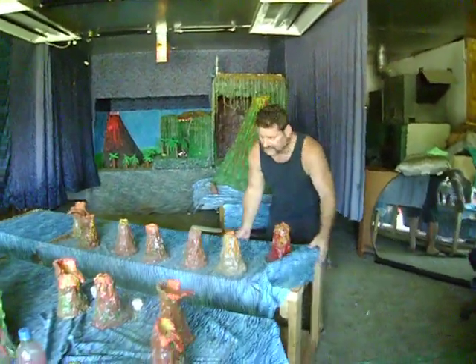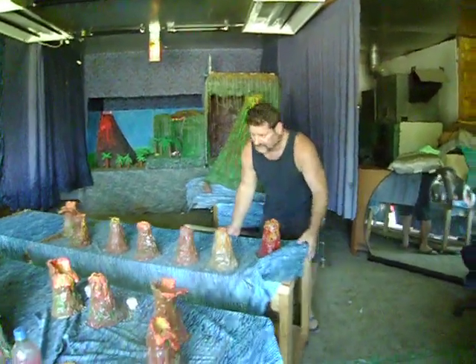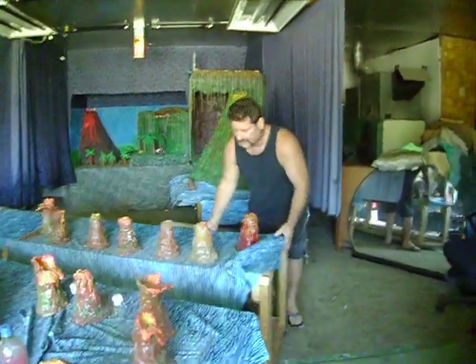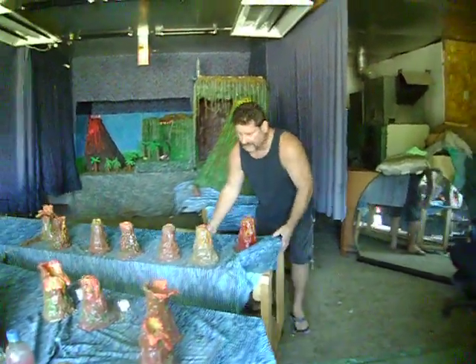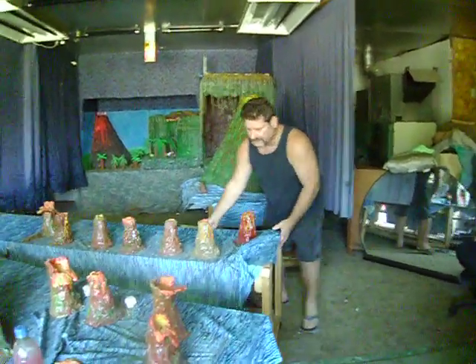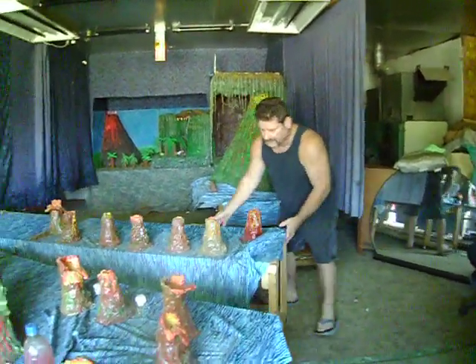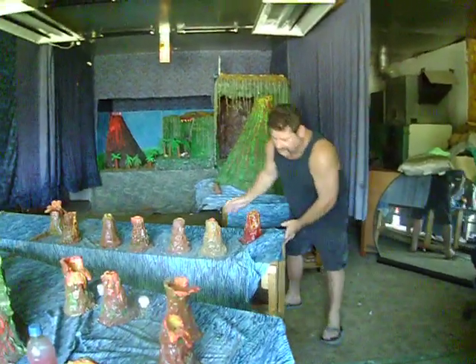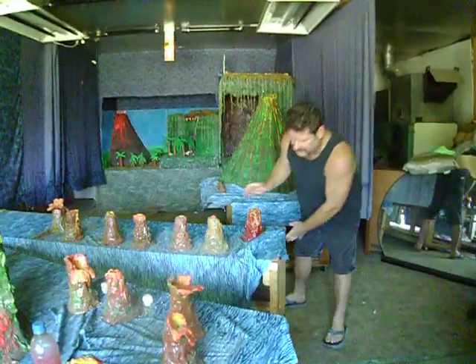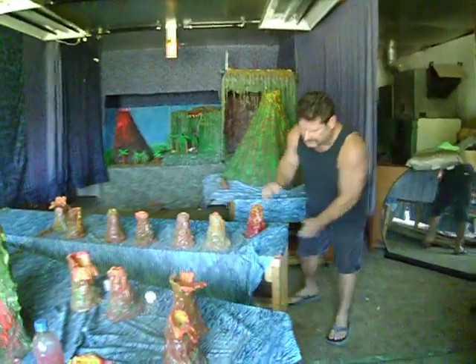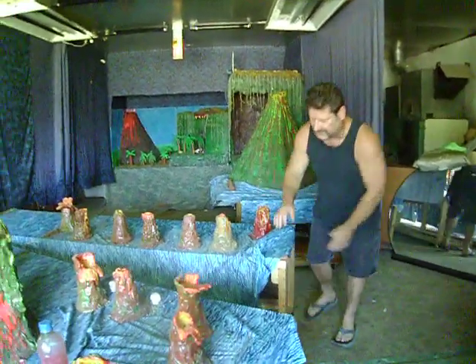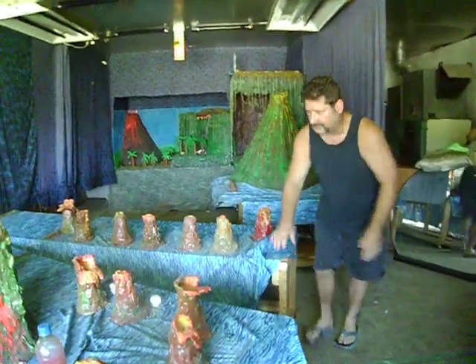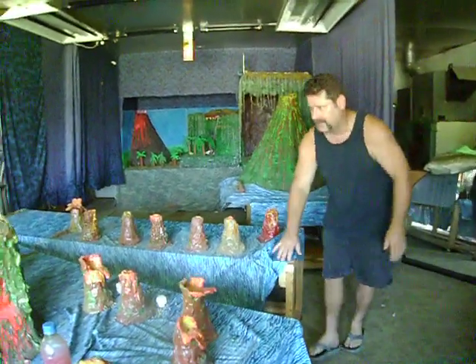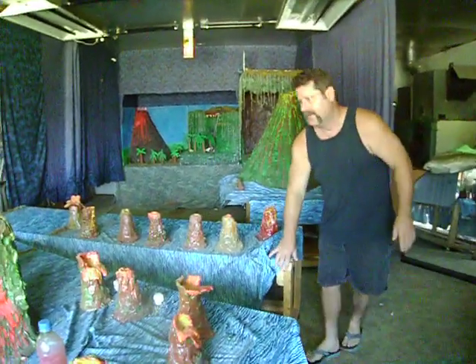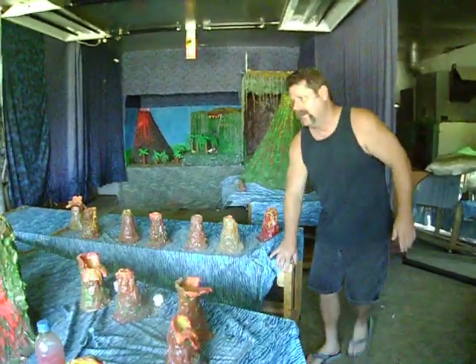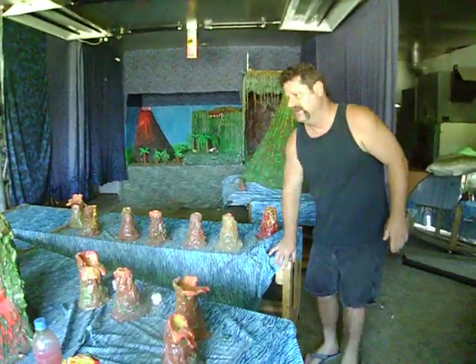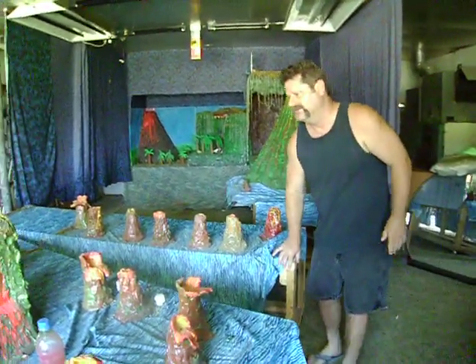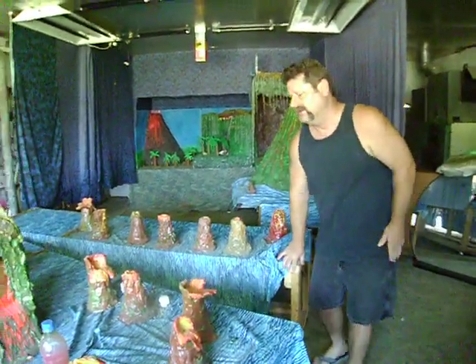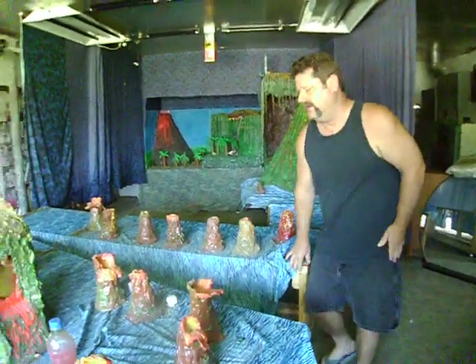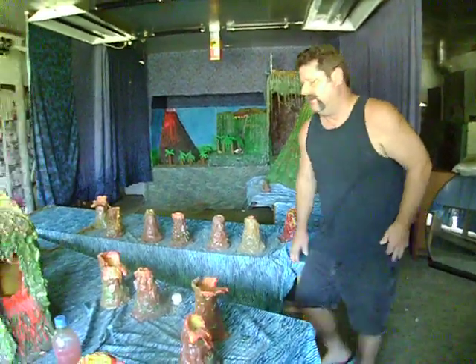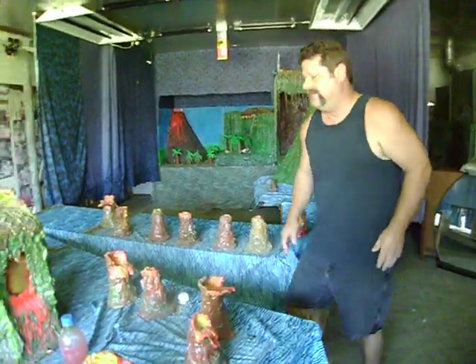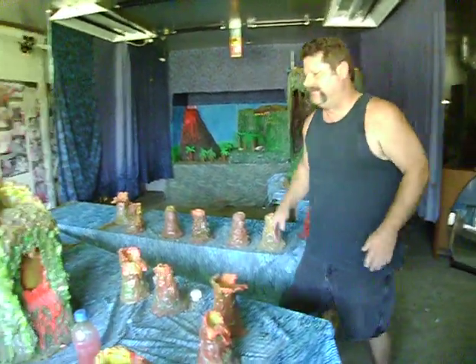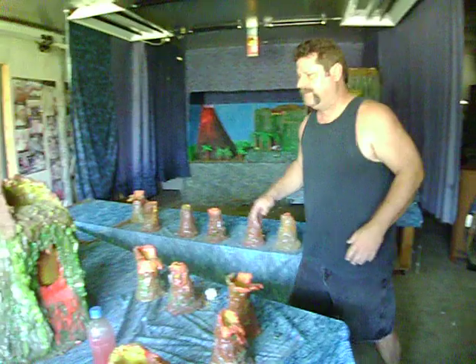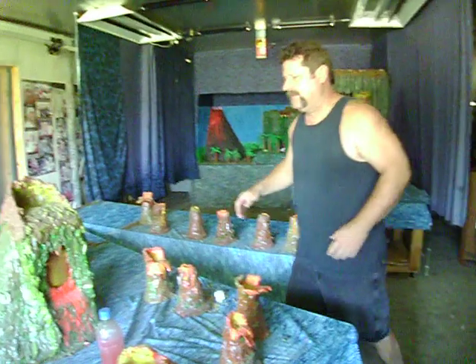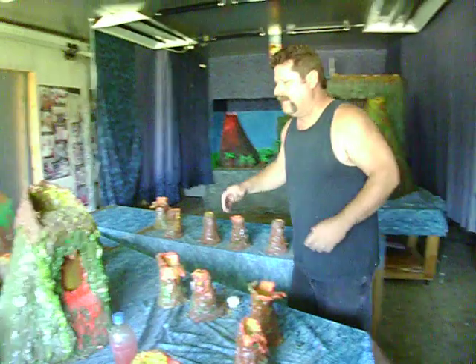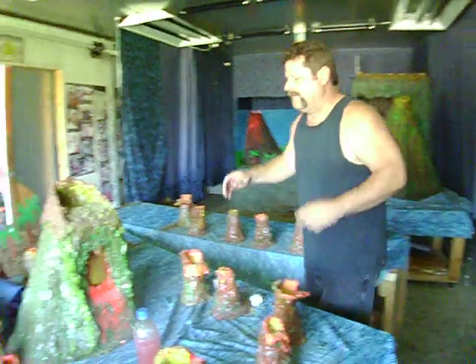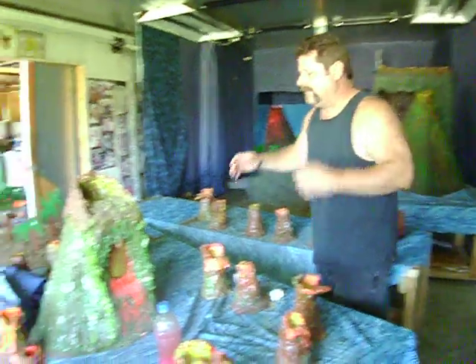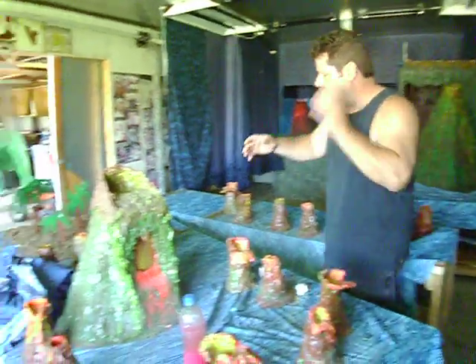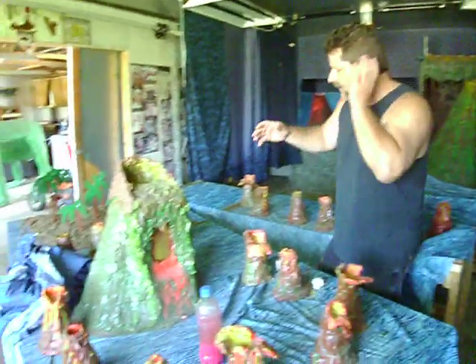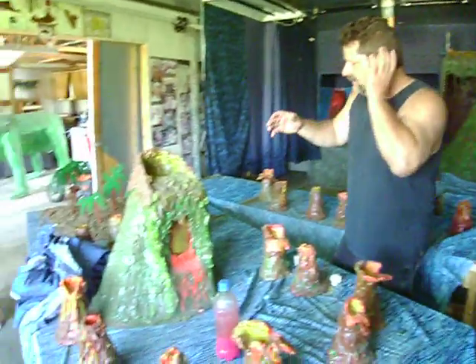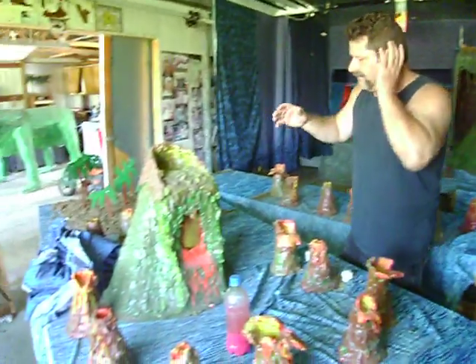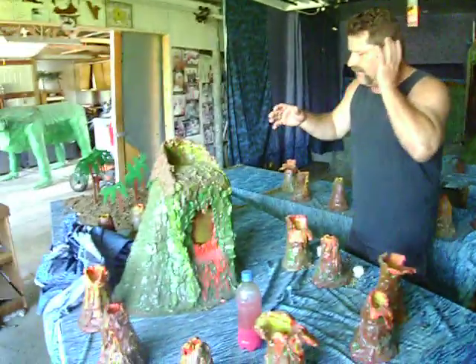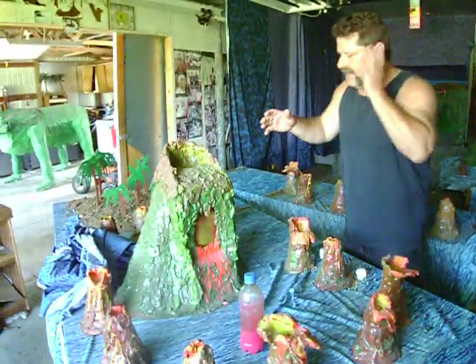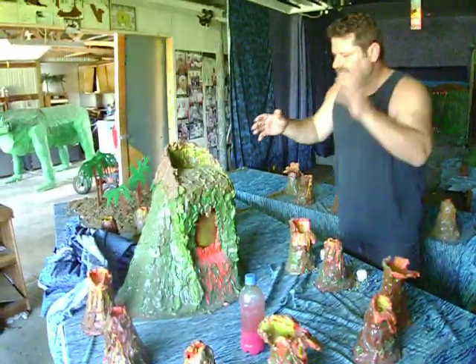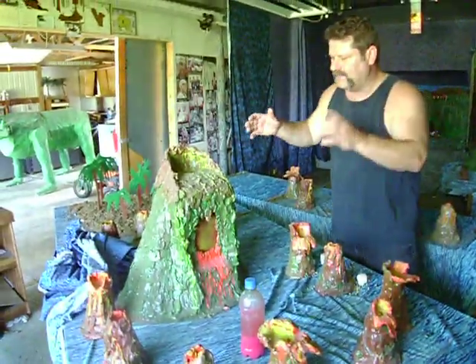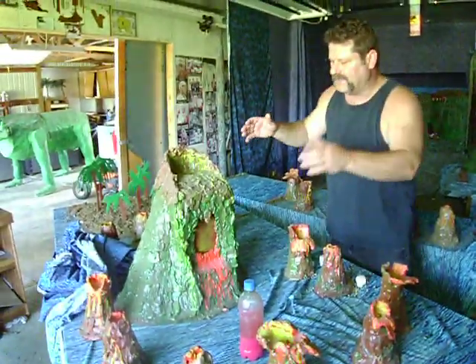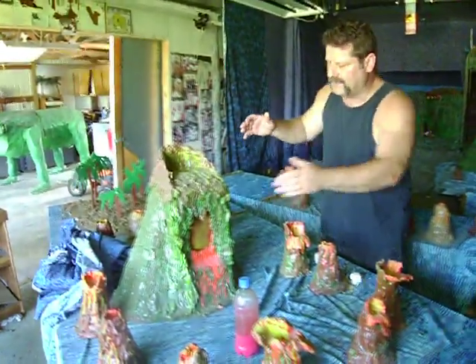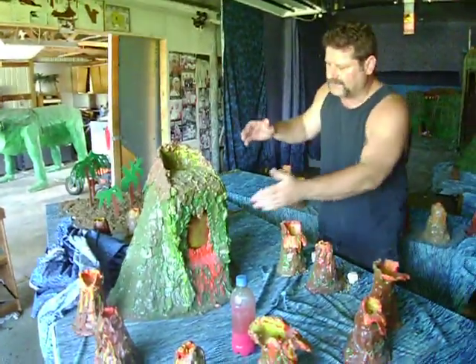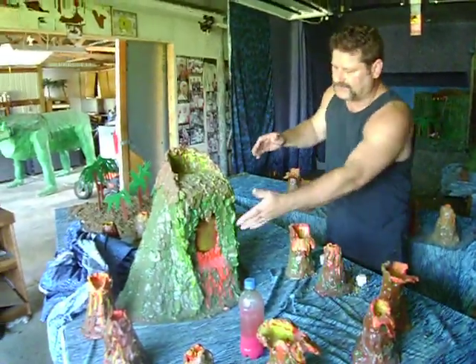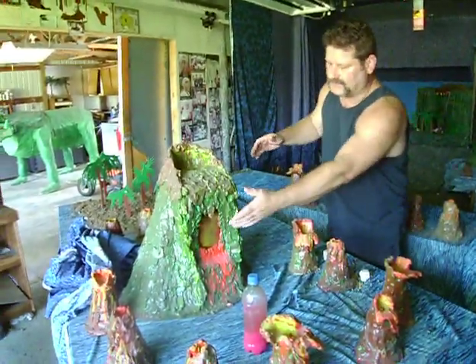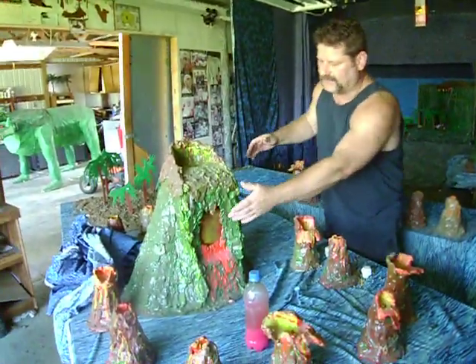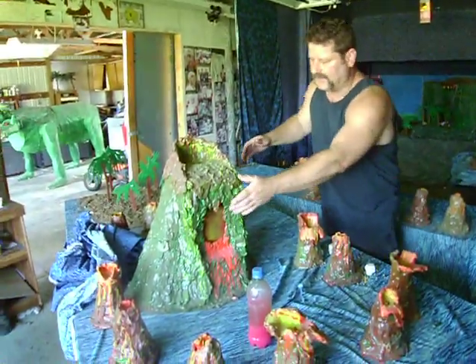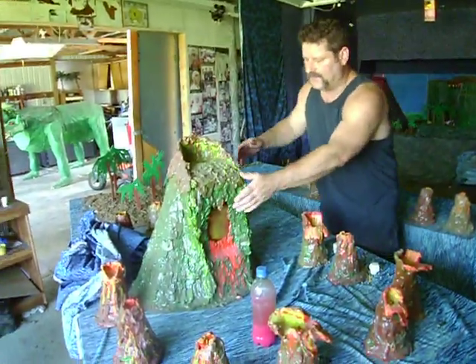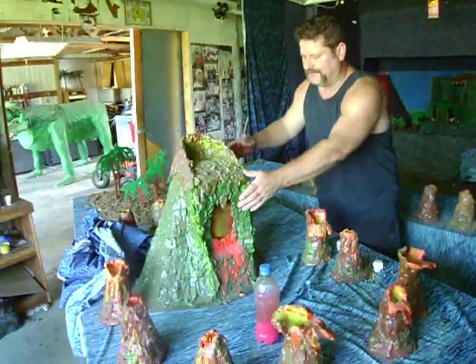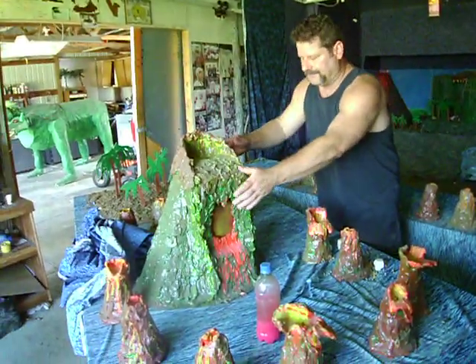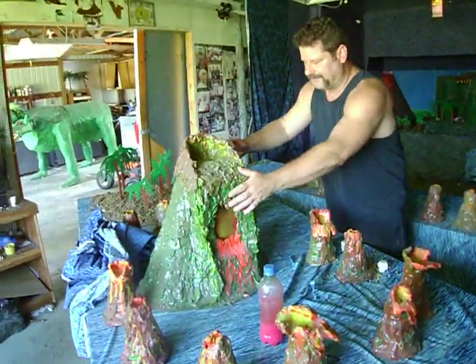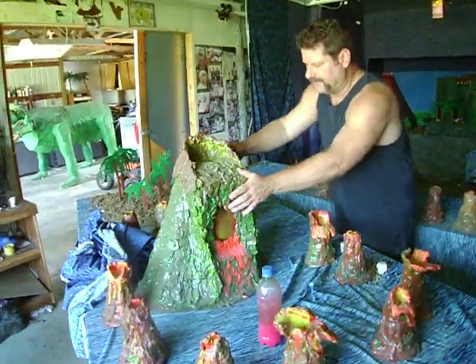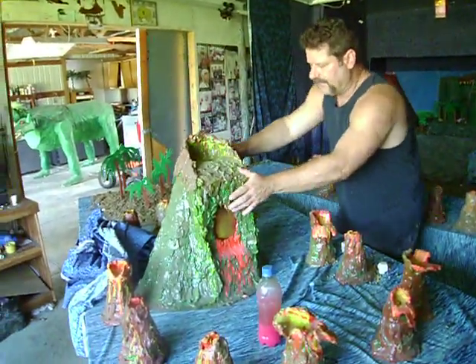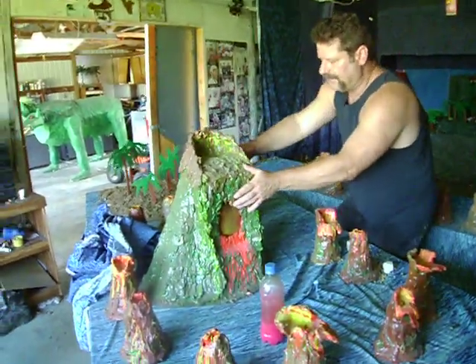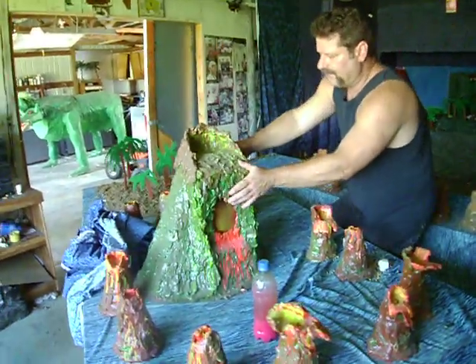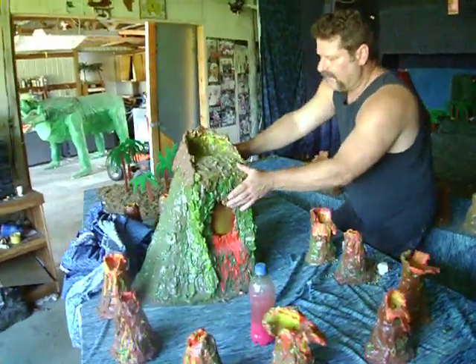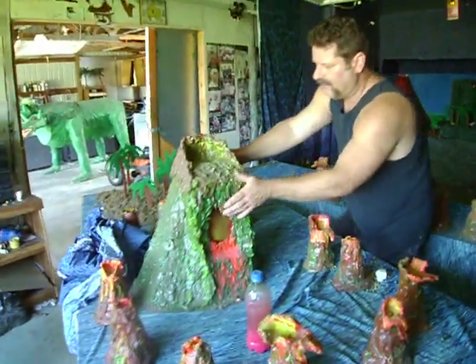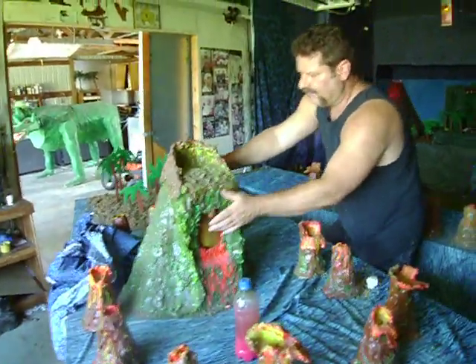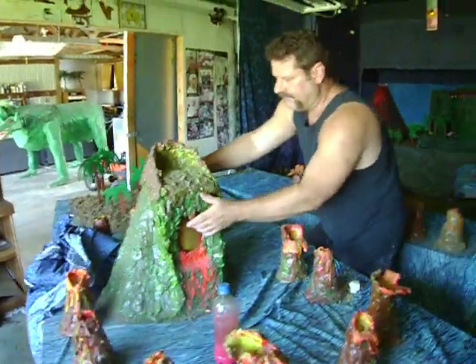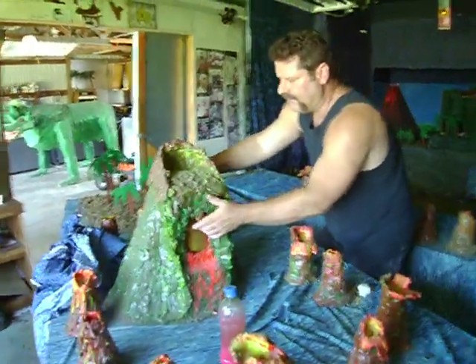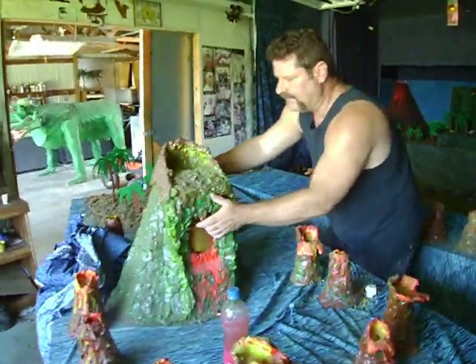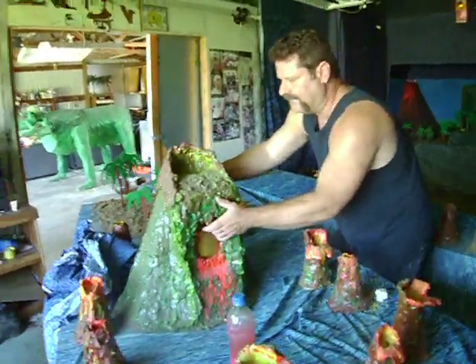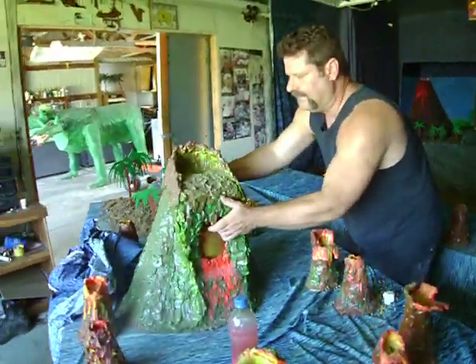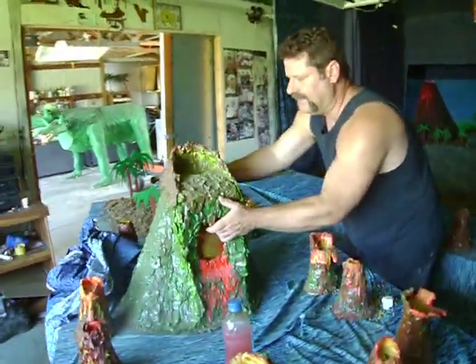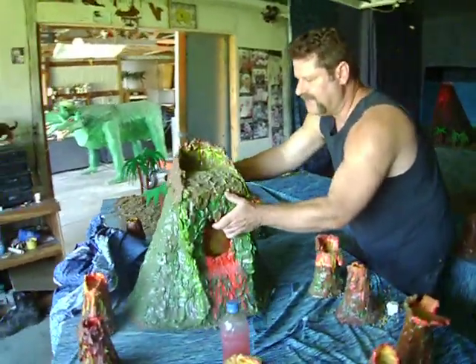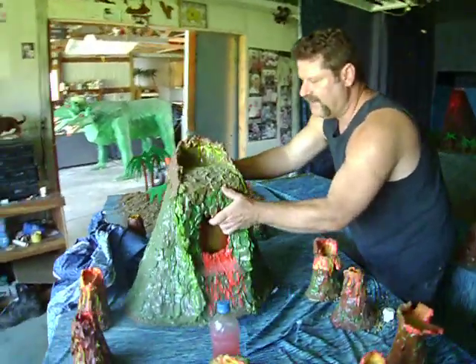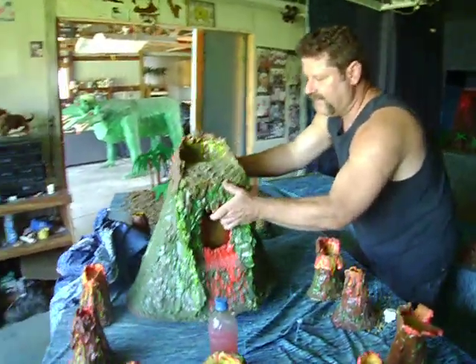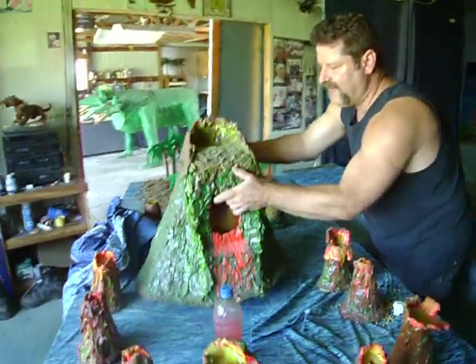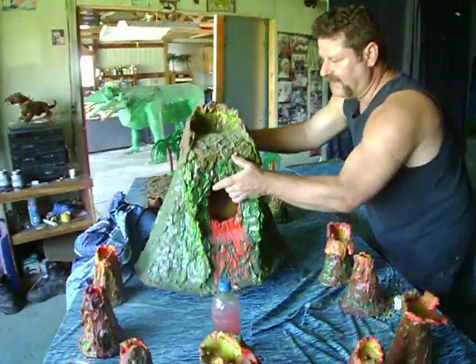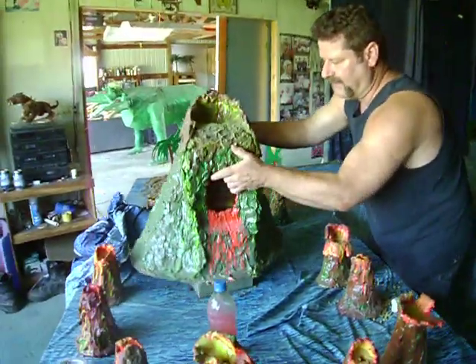This one right here is a volcano but it's also a waterfall. That's how I made it.